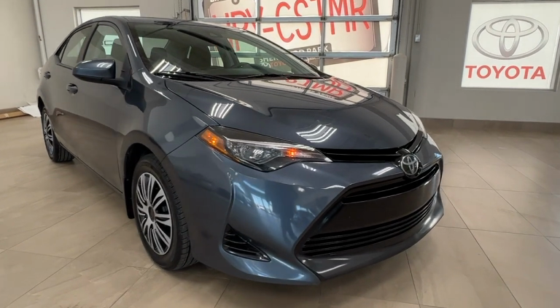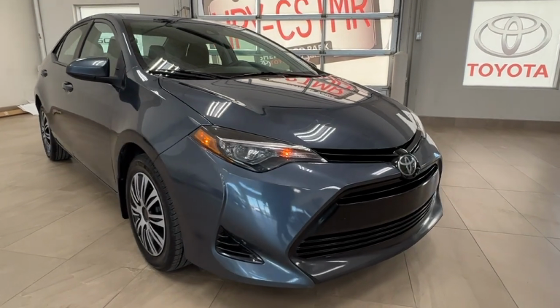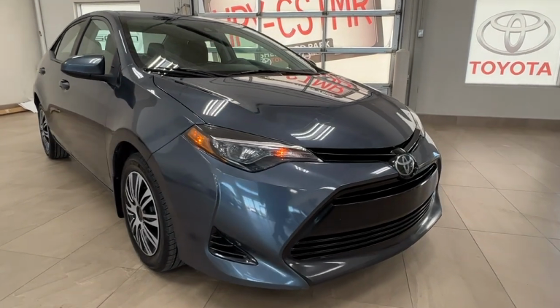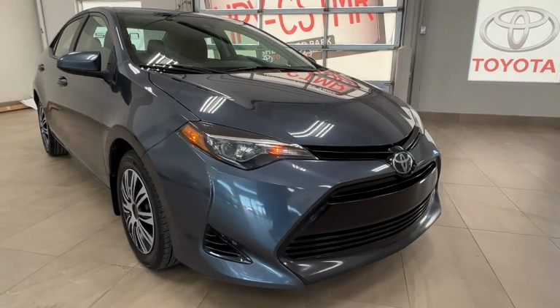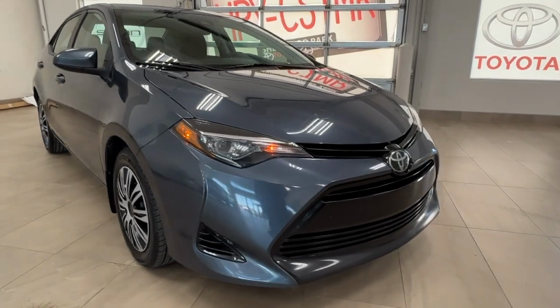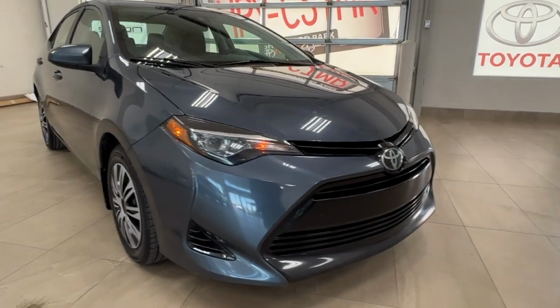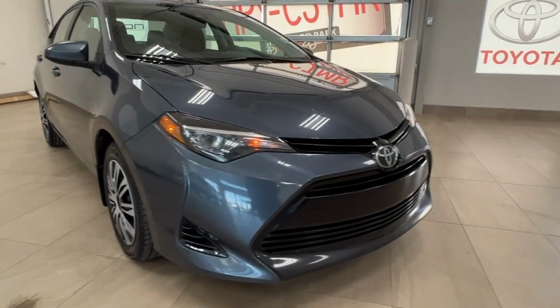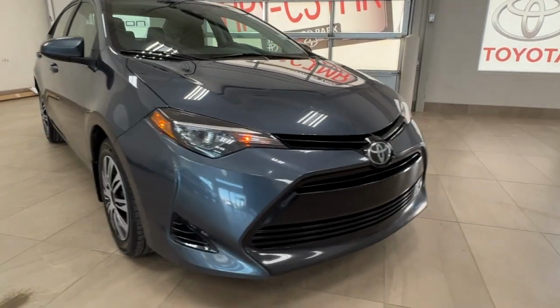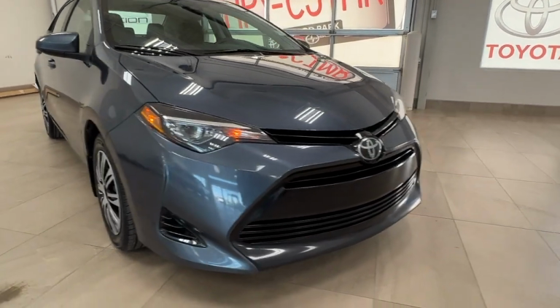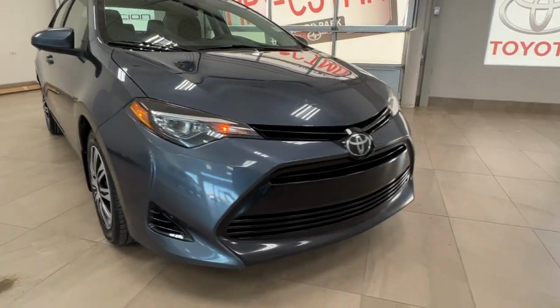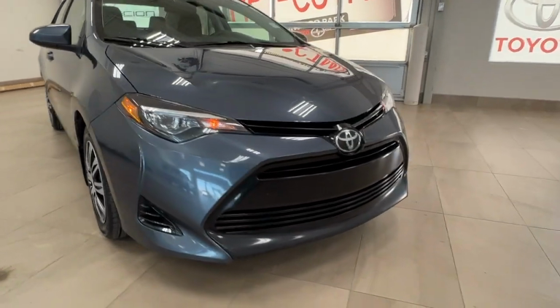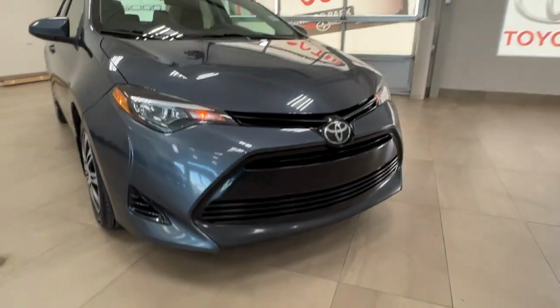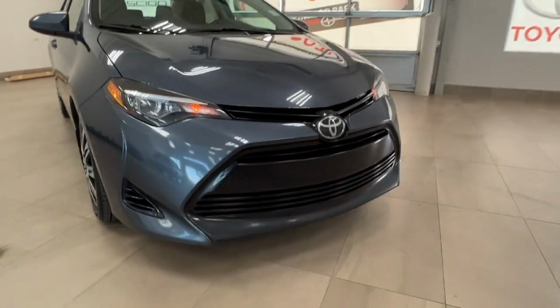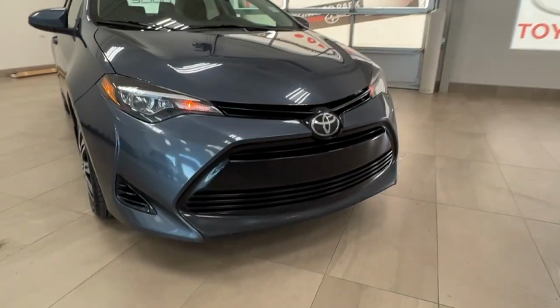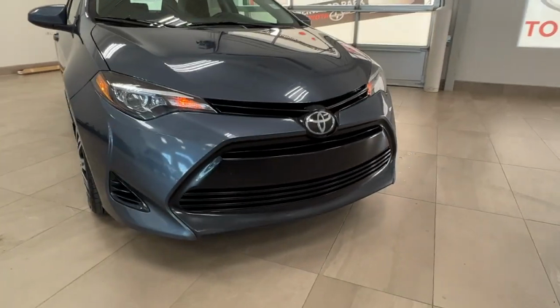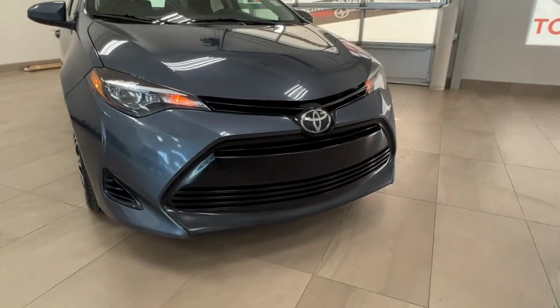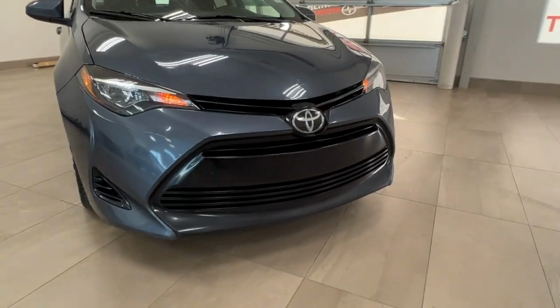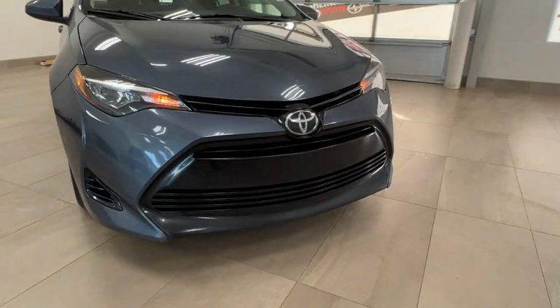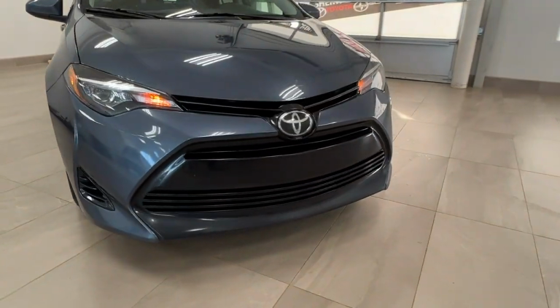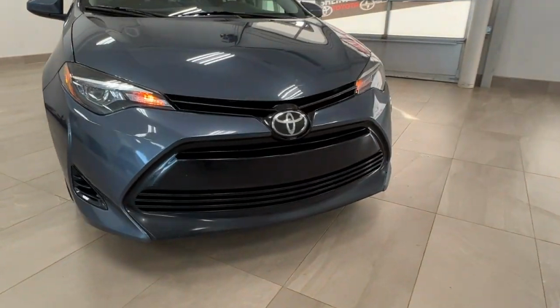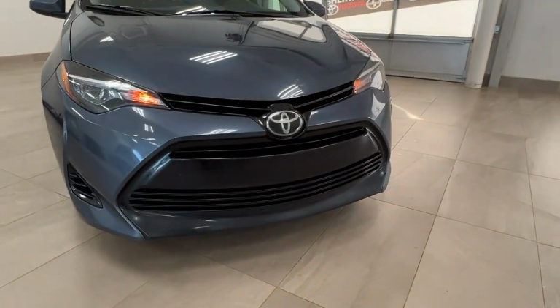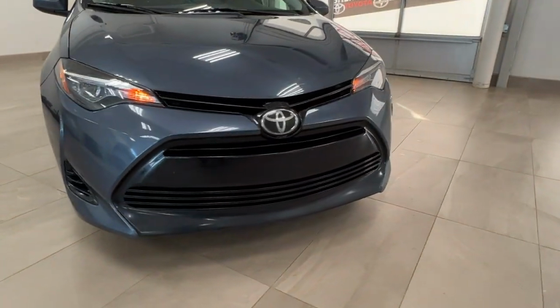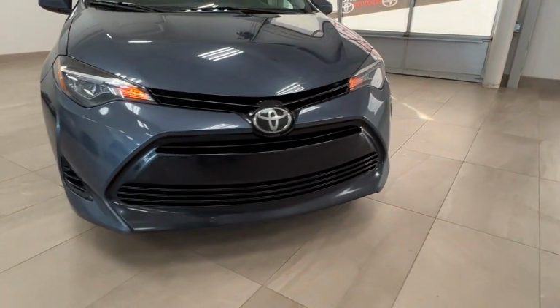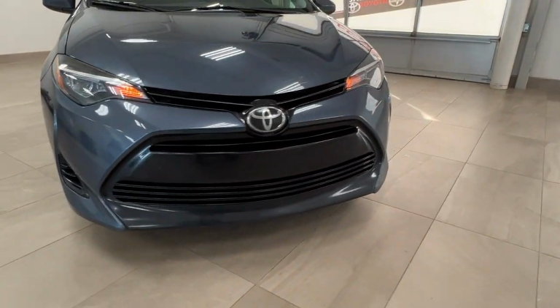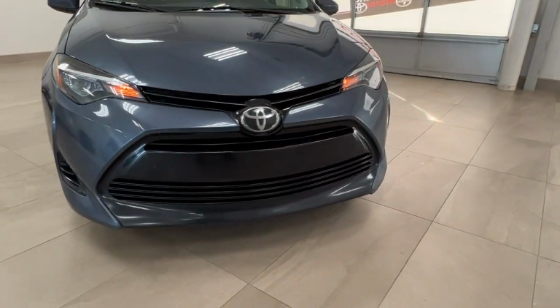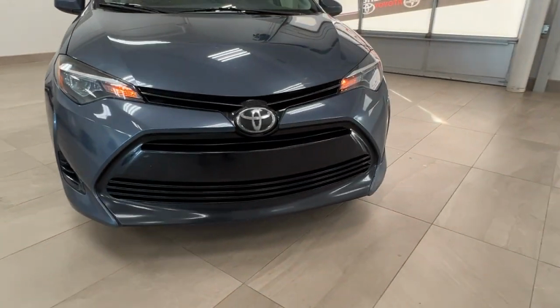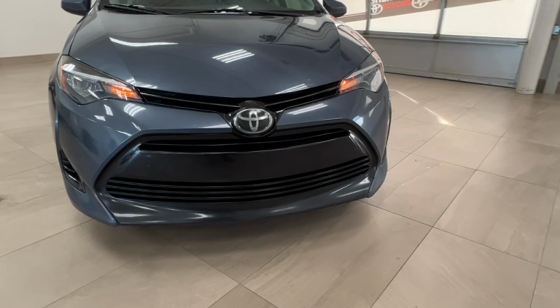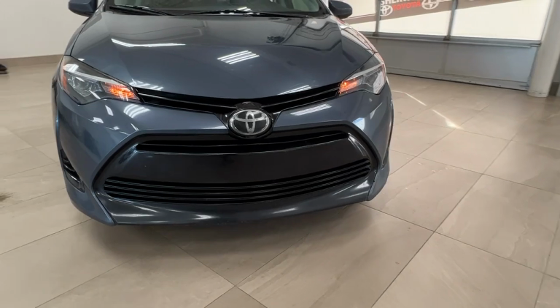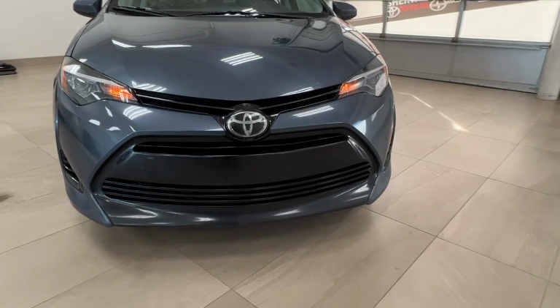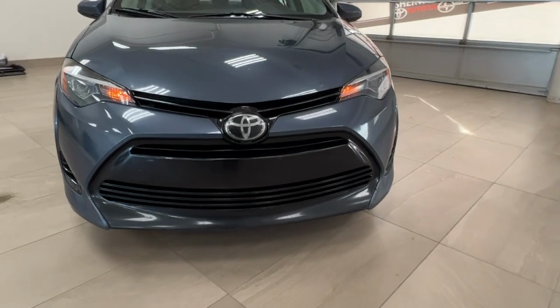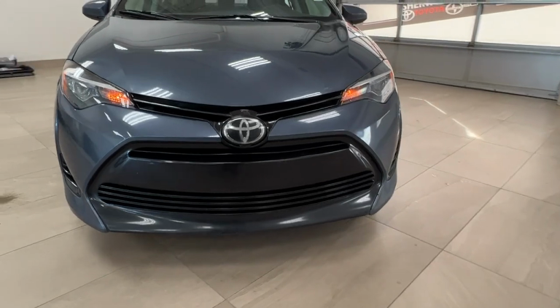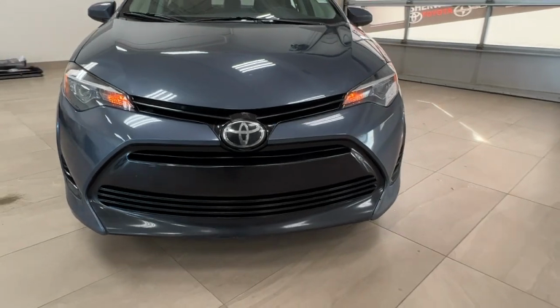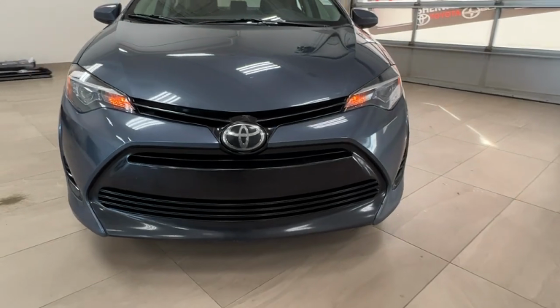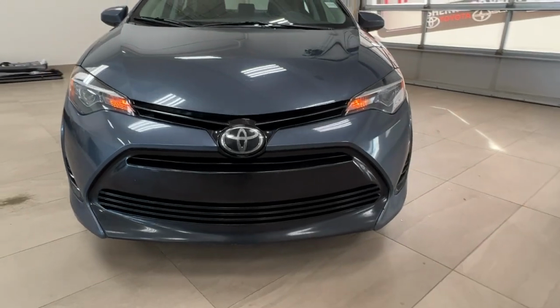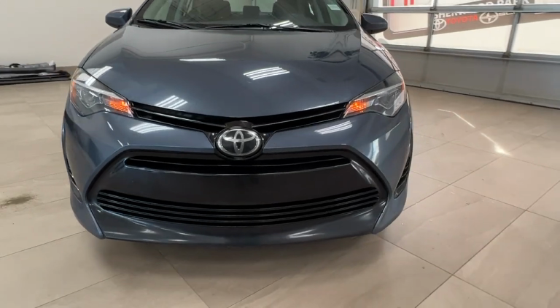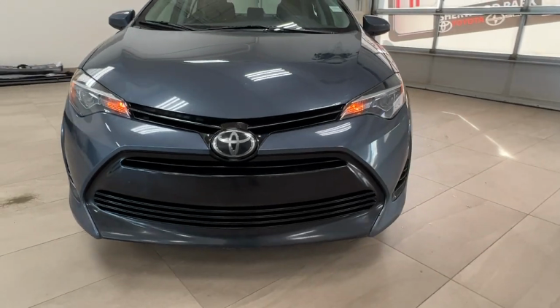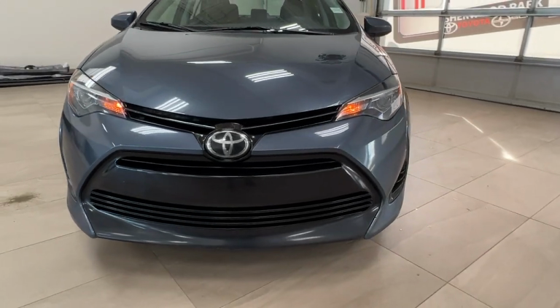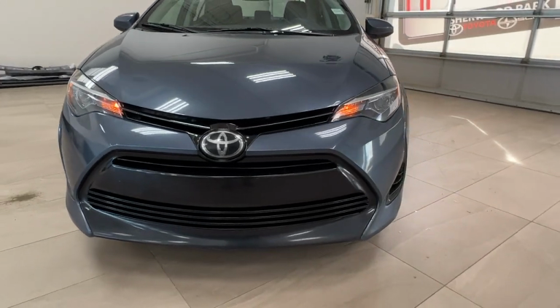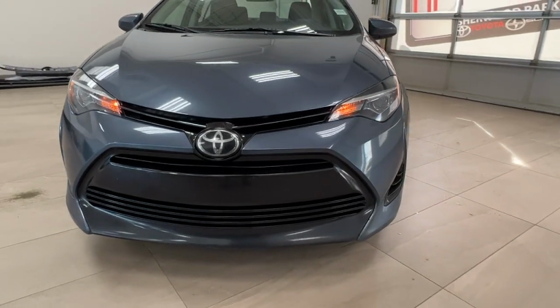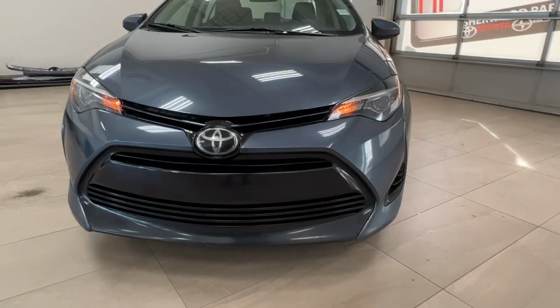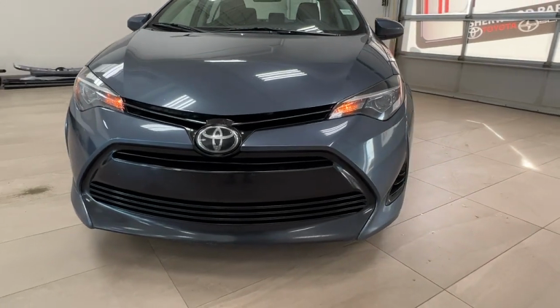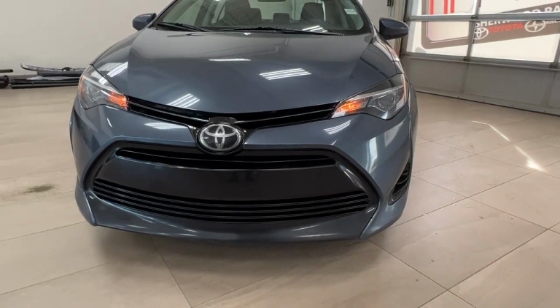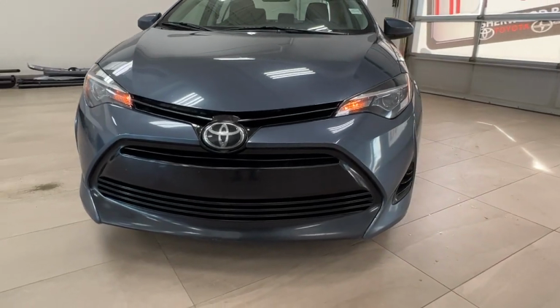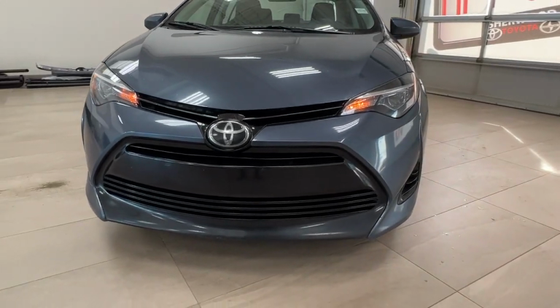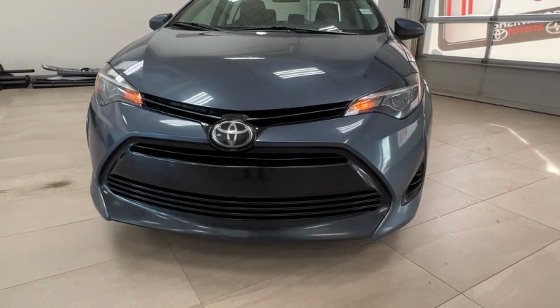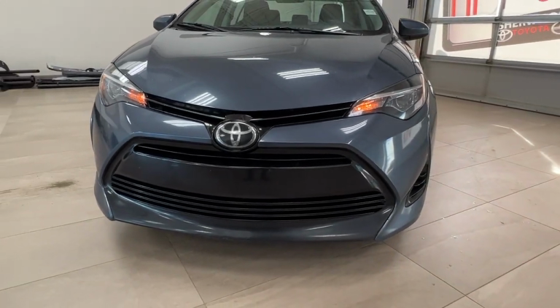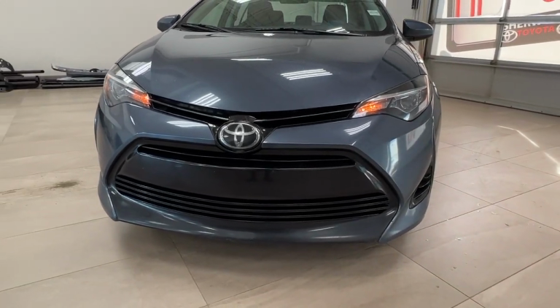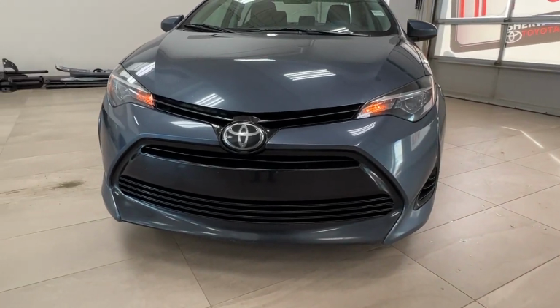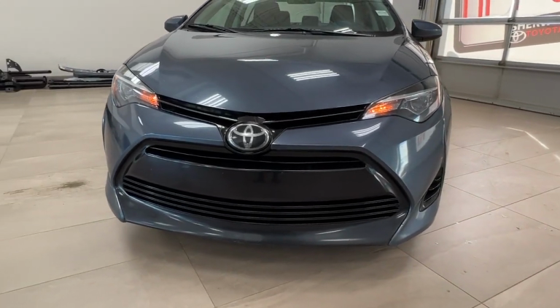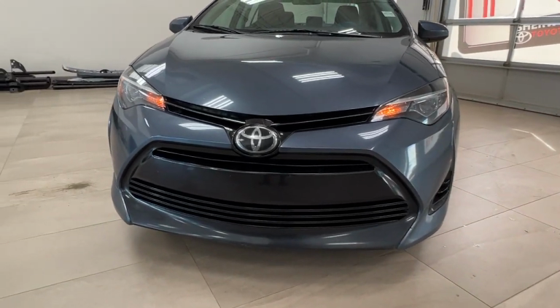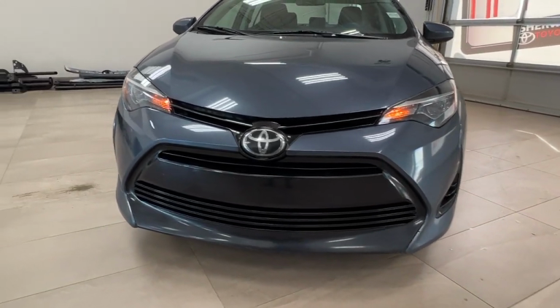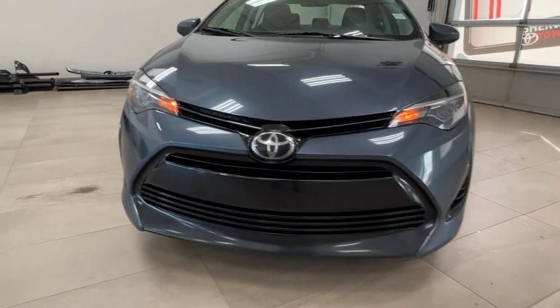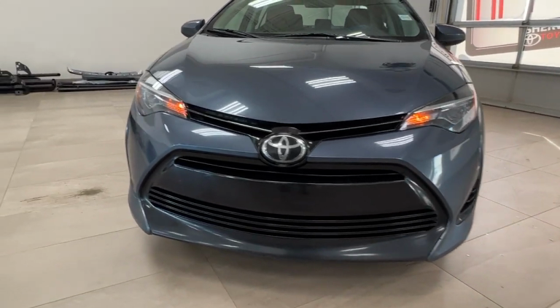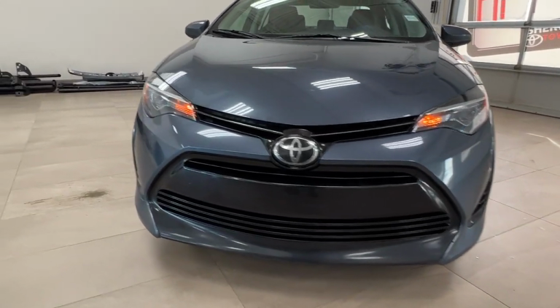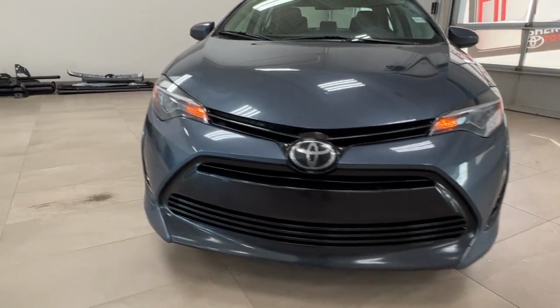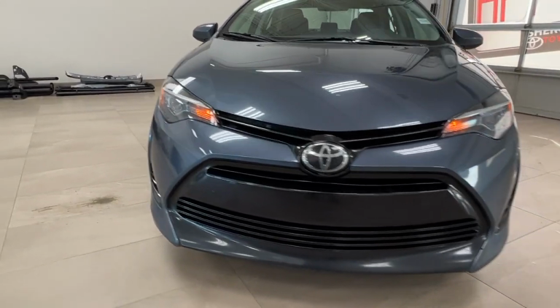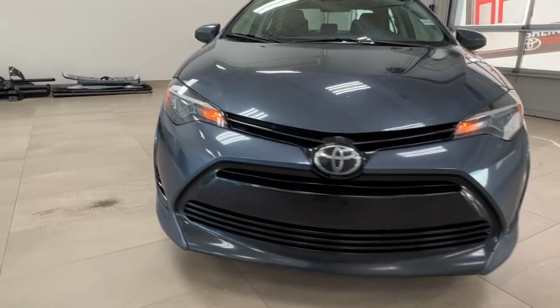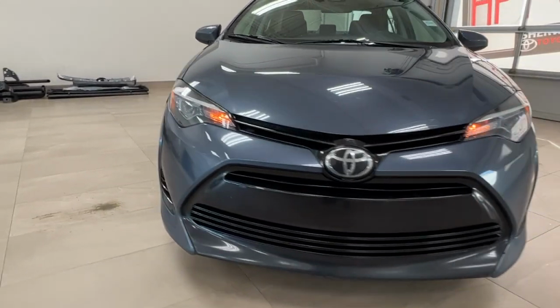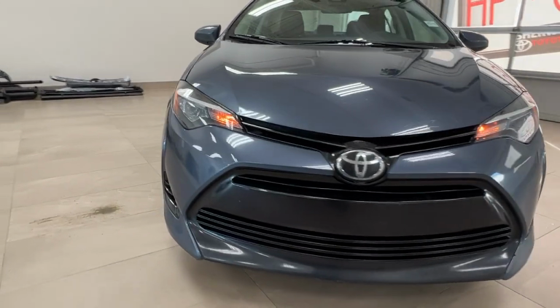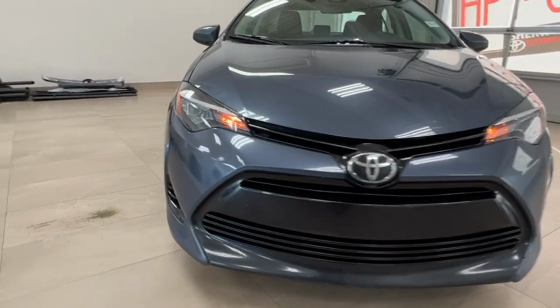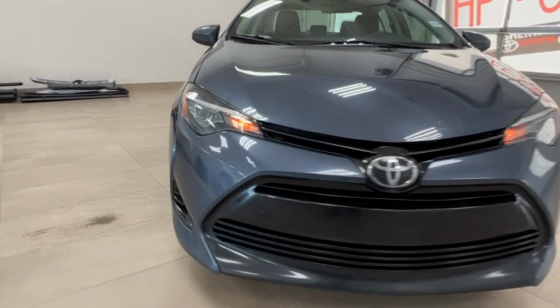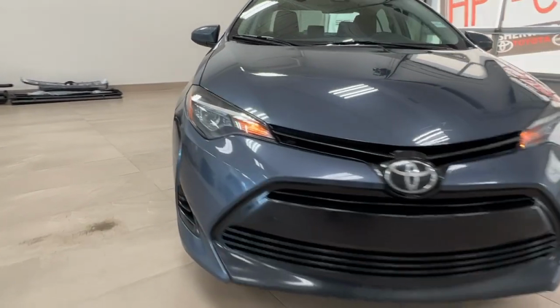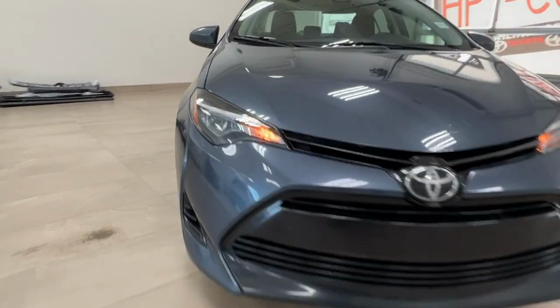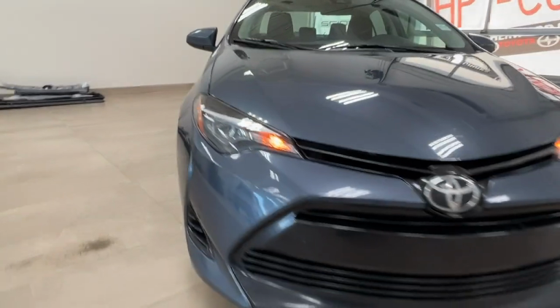Starting up front, this unit does come with LED headlights and customary daytime running lights, as you can currently see are on.